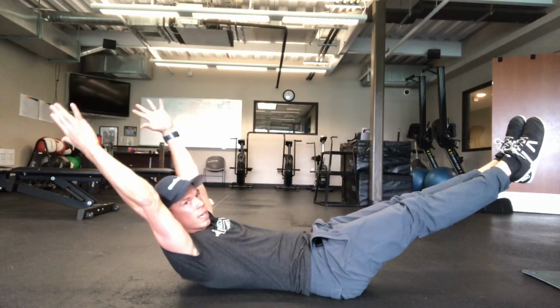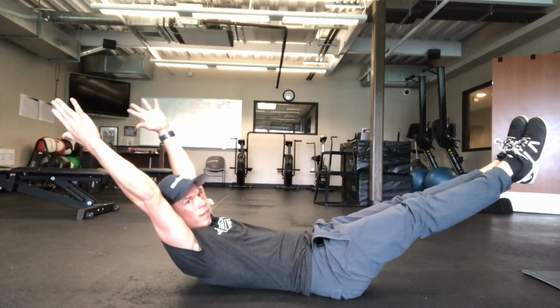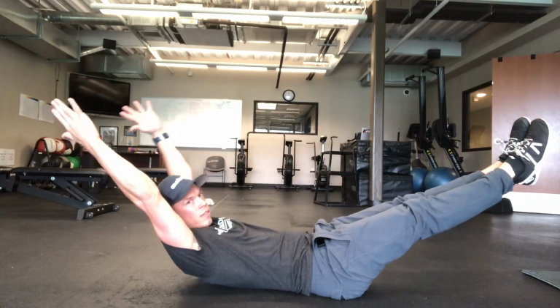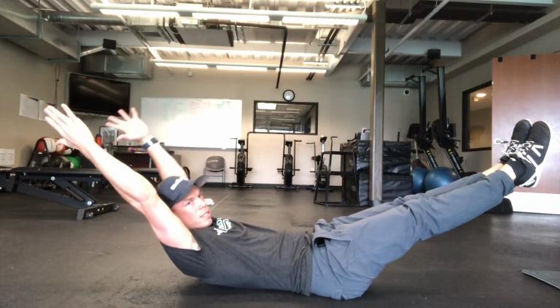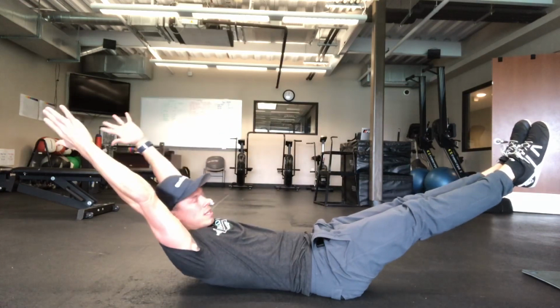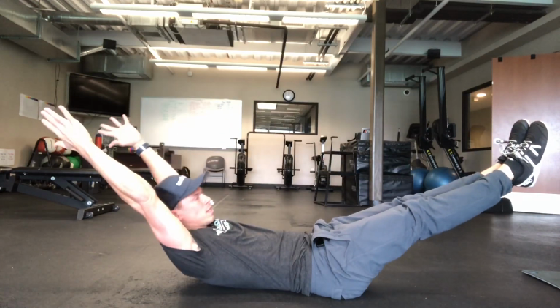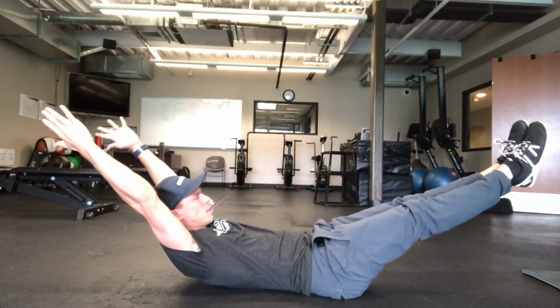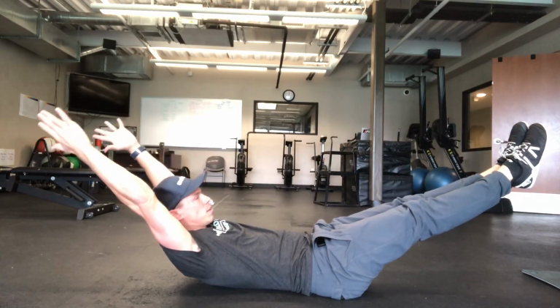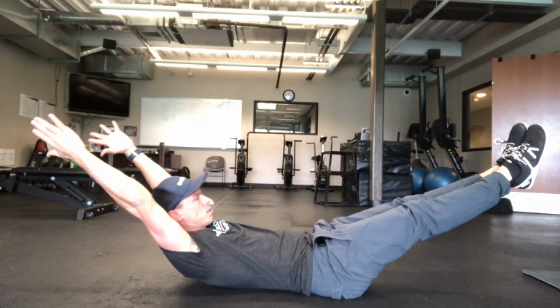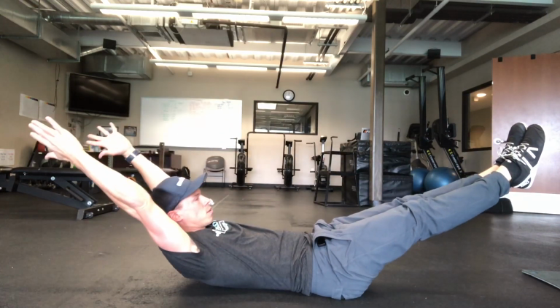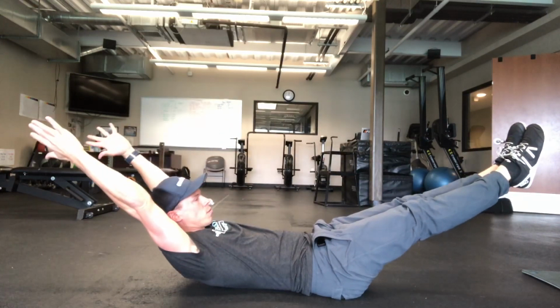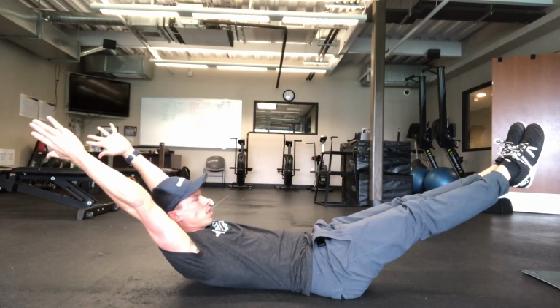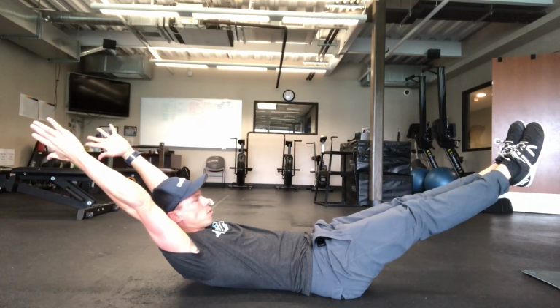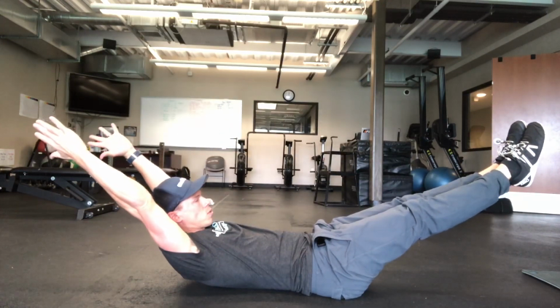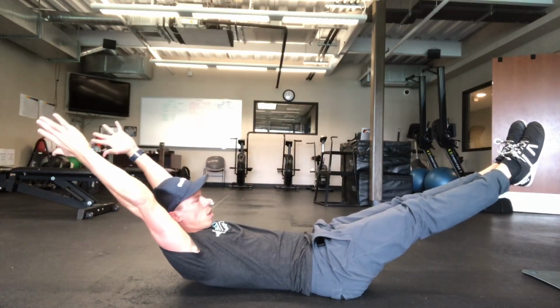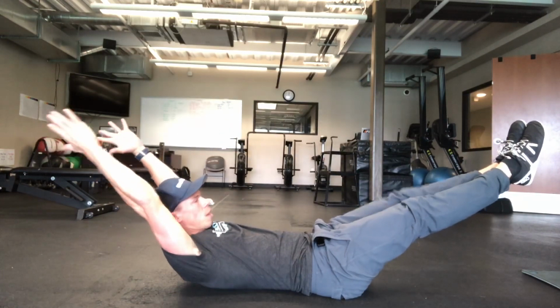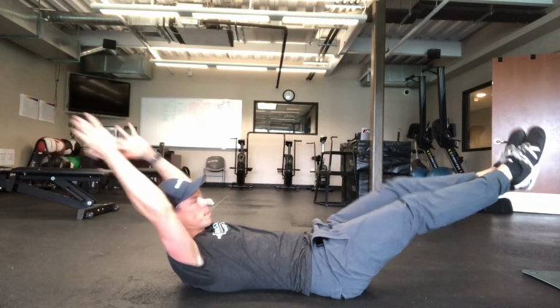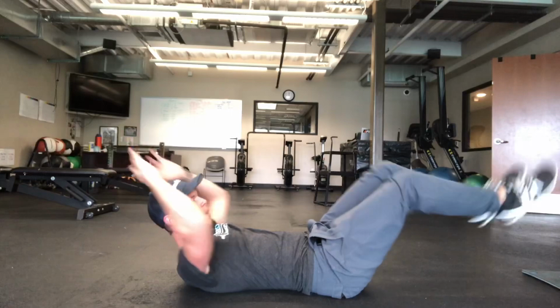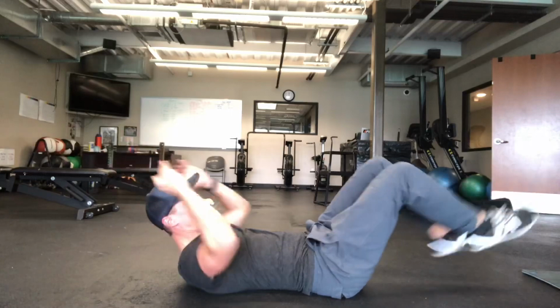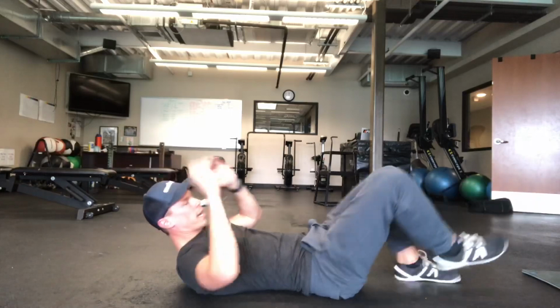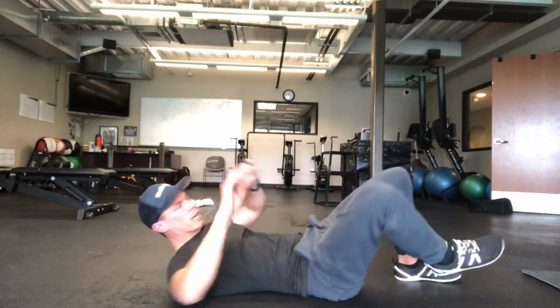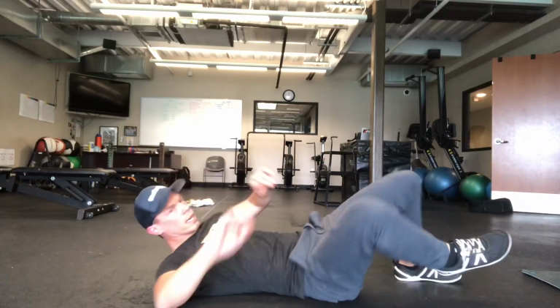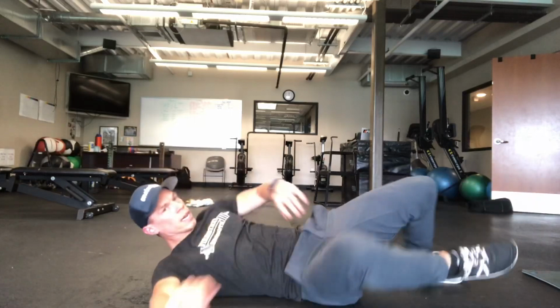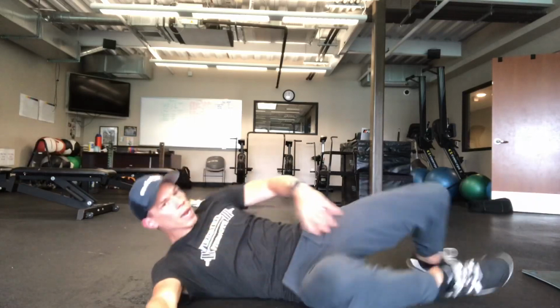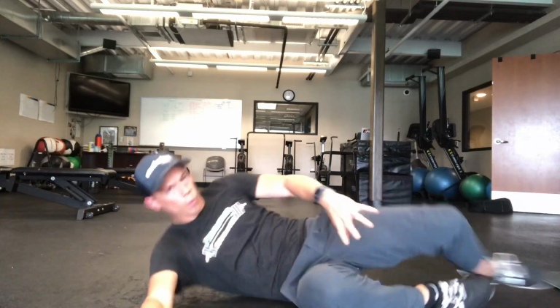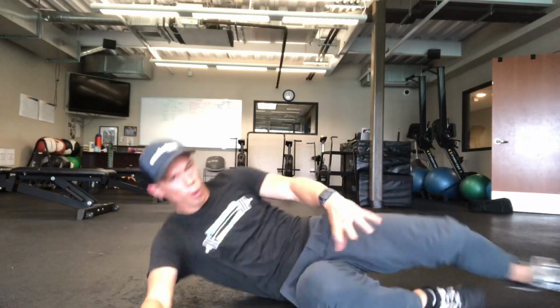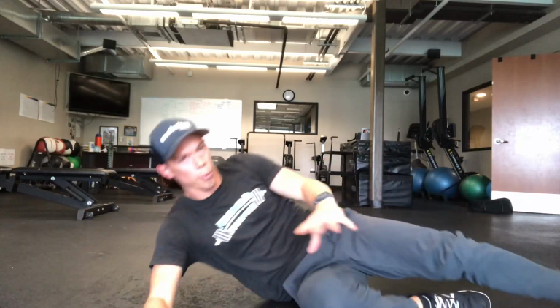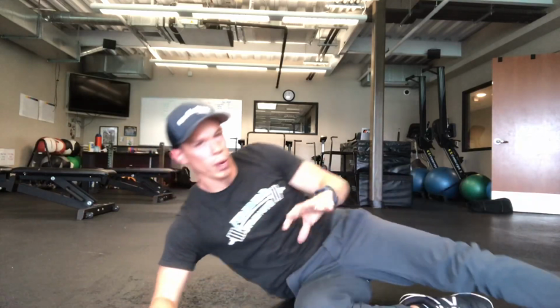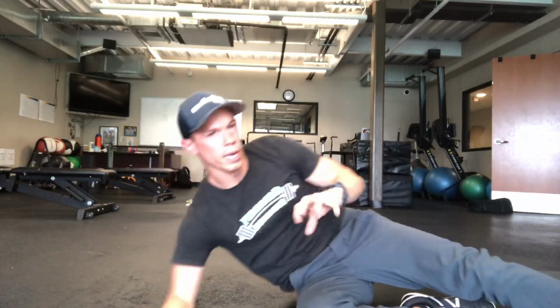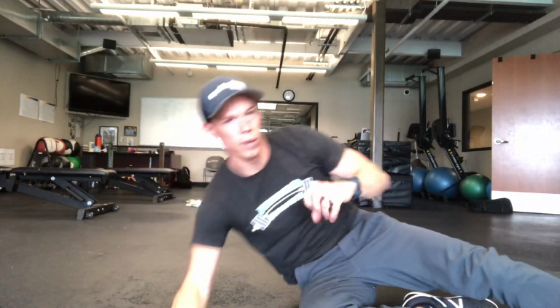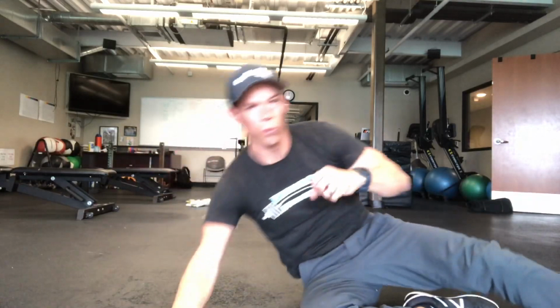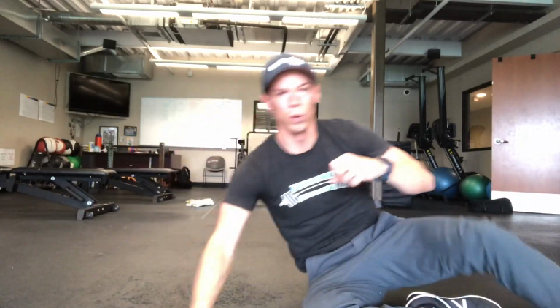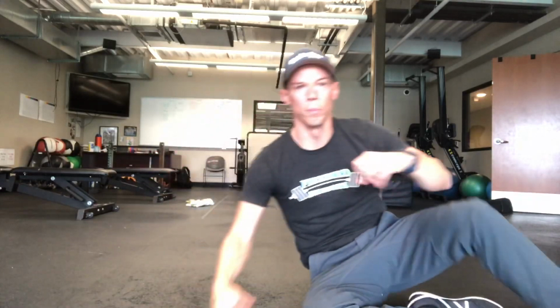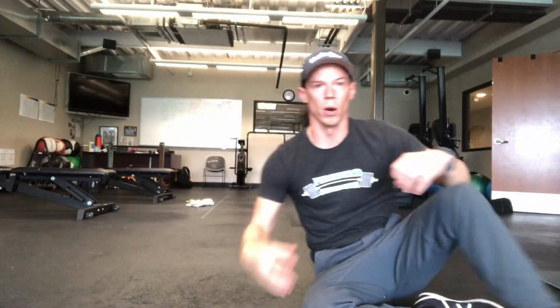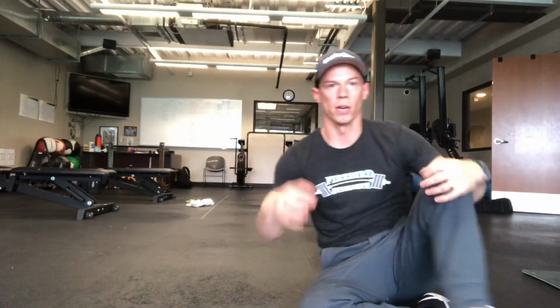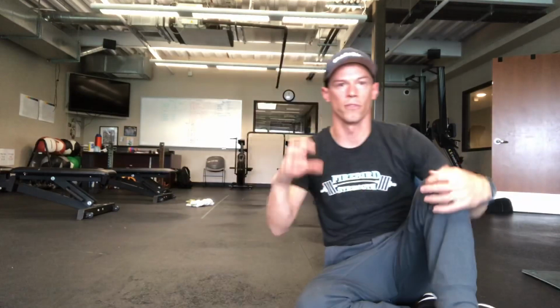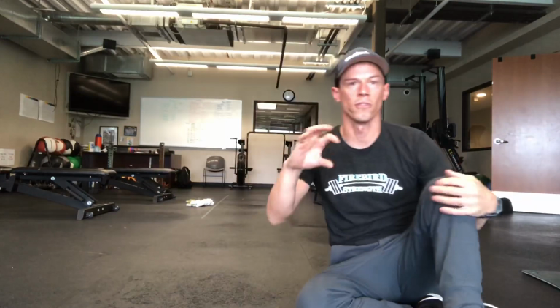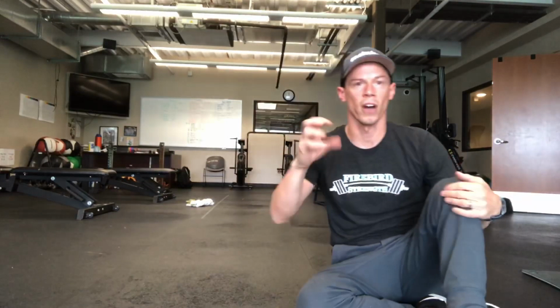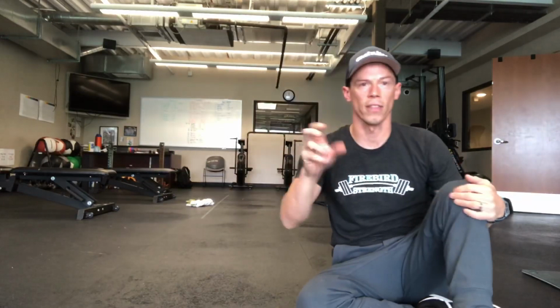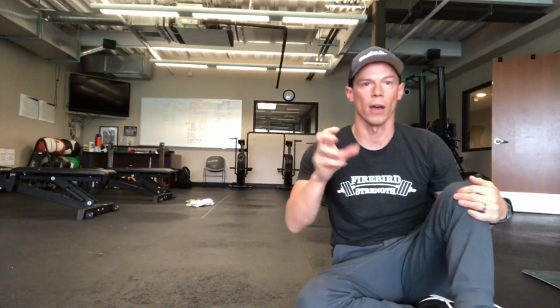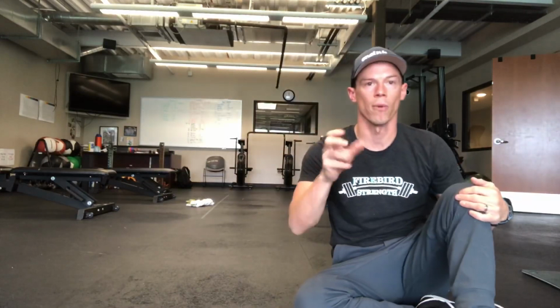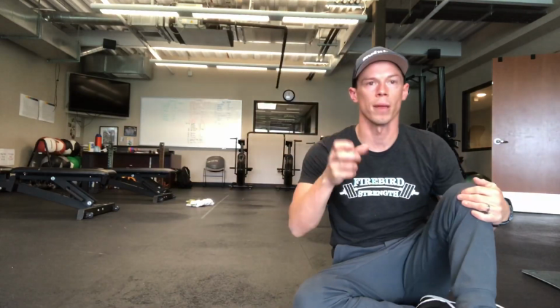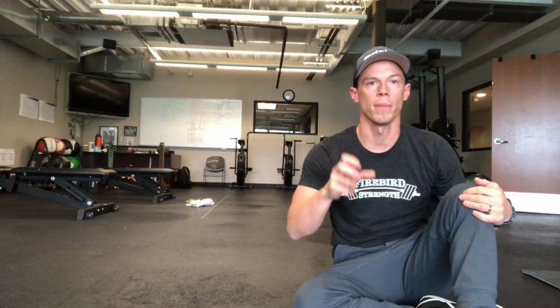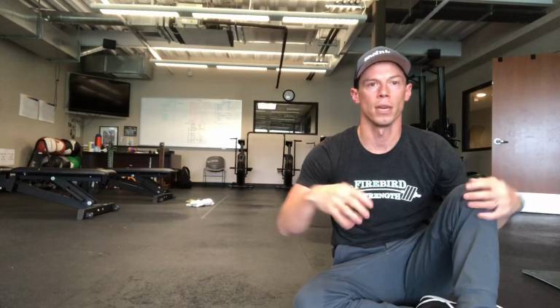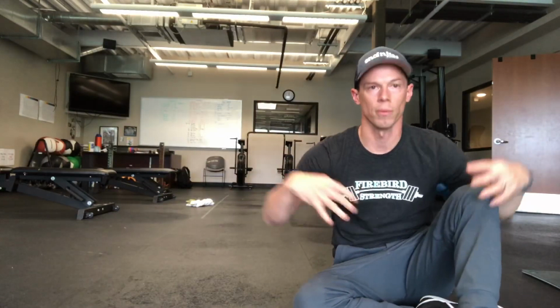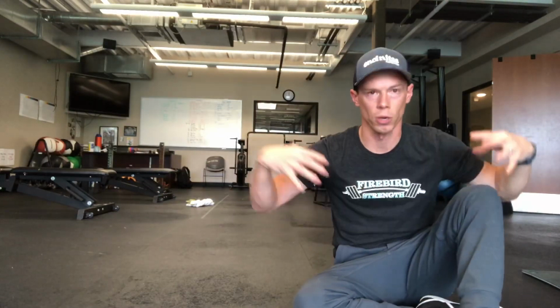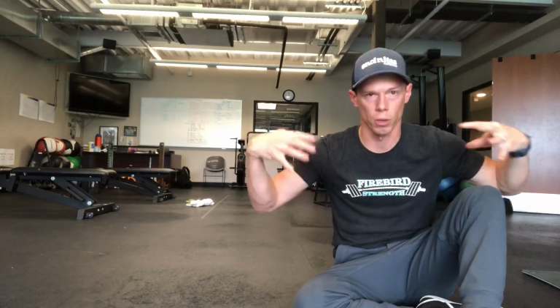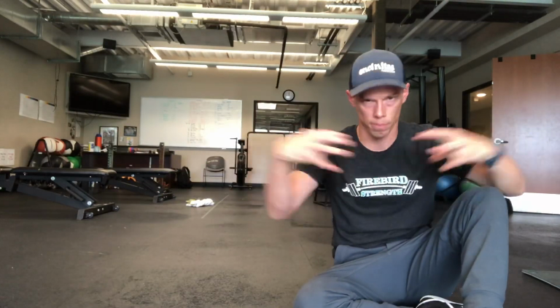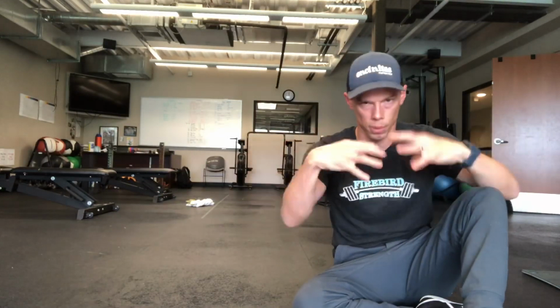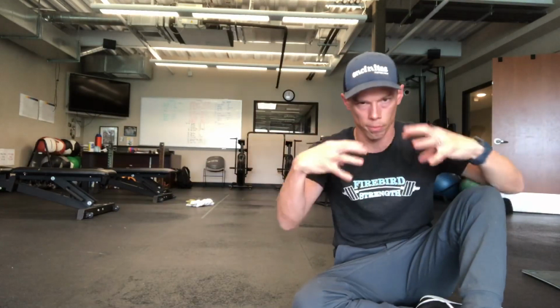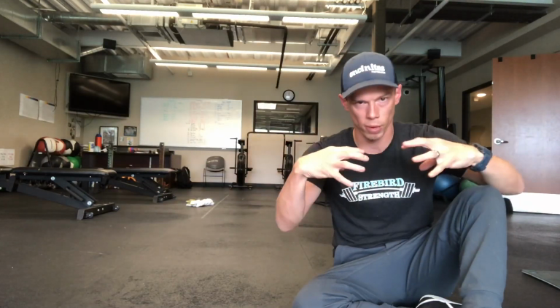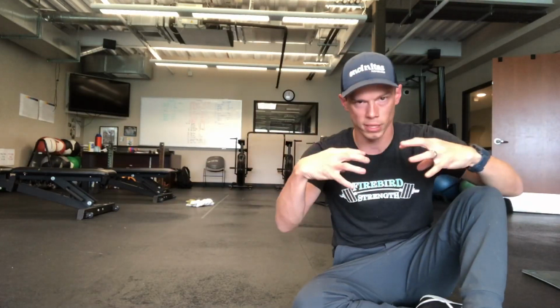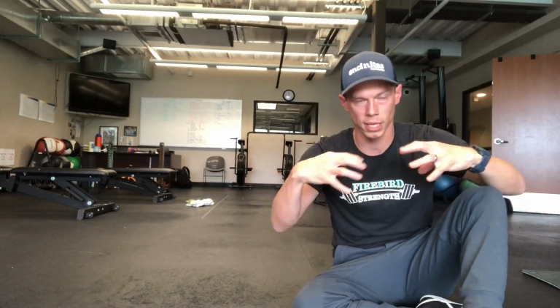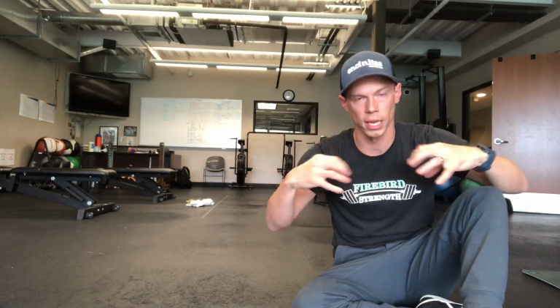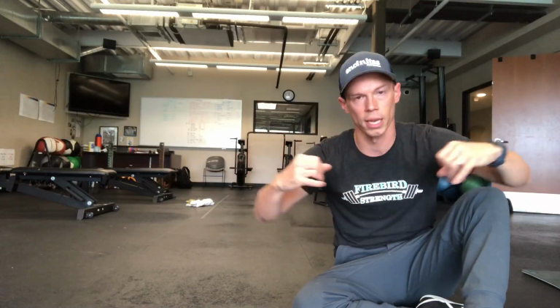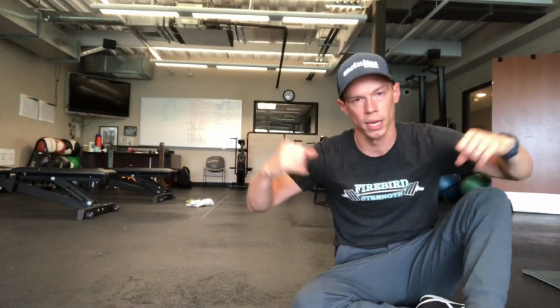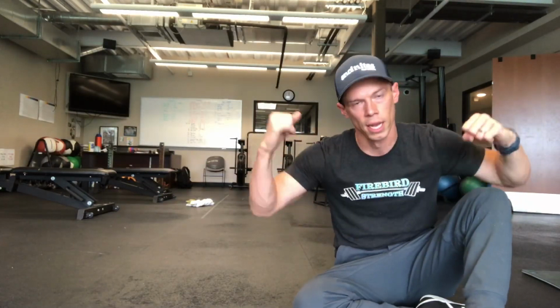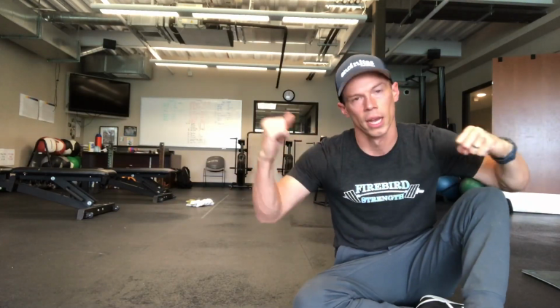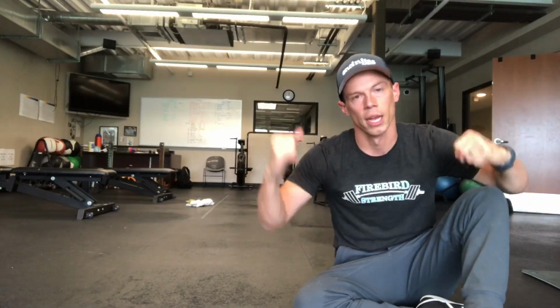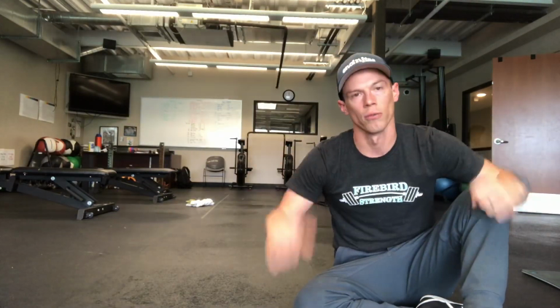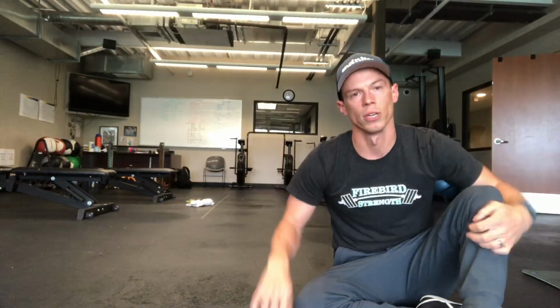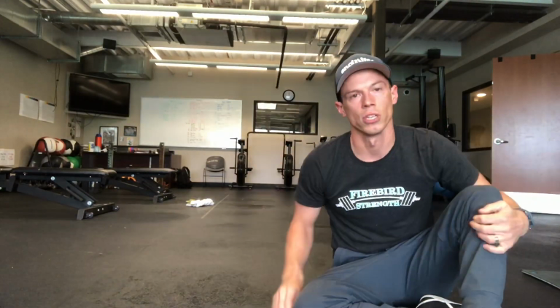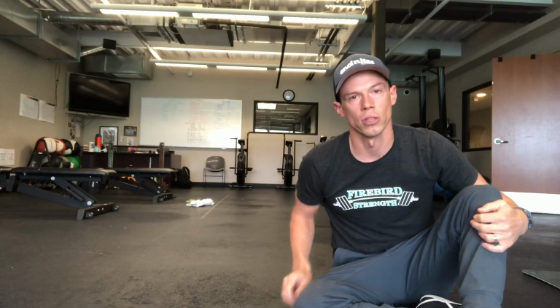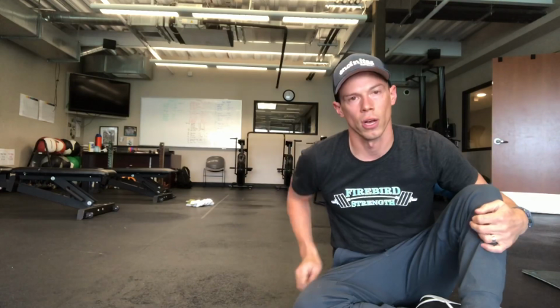If this is easy, reach those arms back. At one point it will burn if you find that right medium where you're compressing in and reaching long.